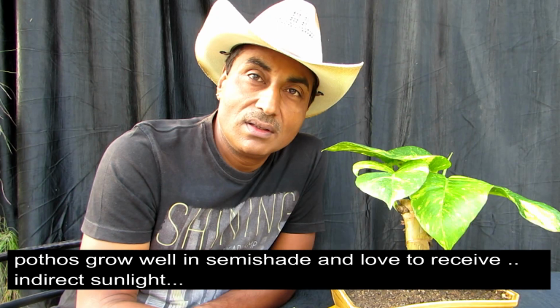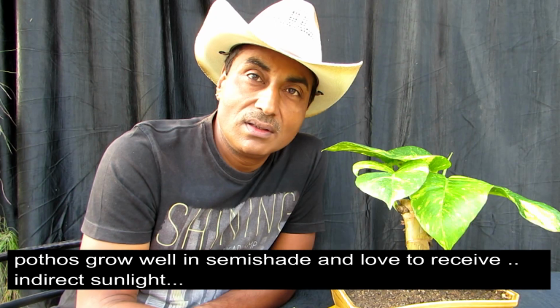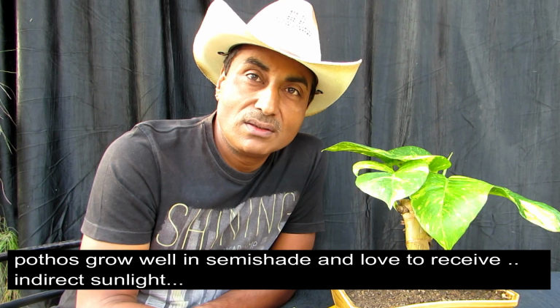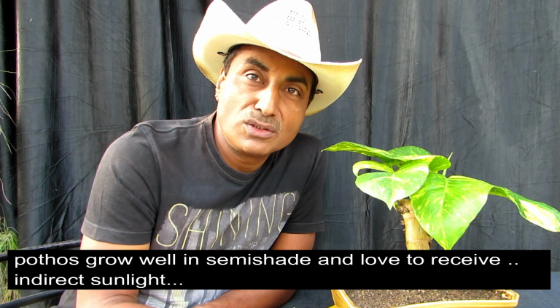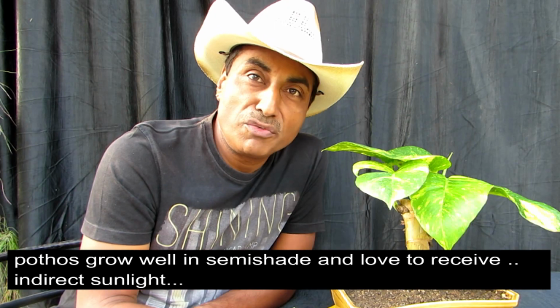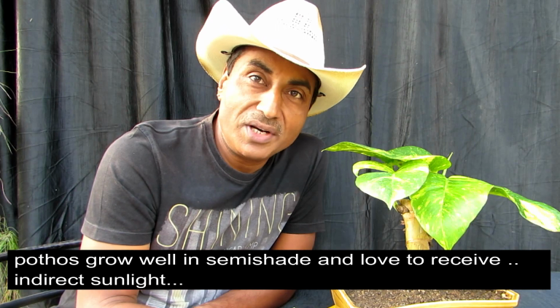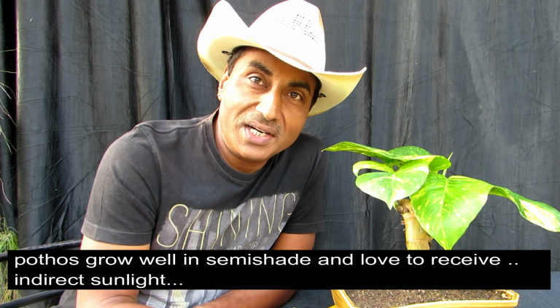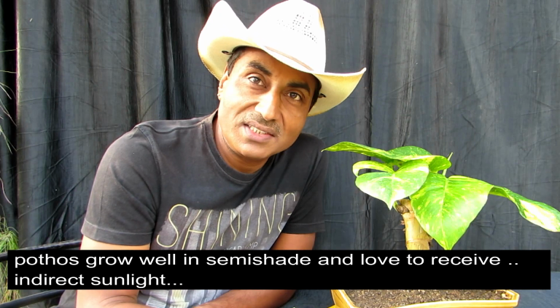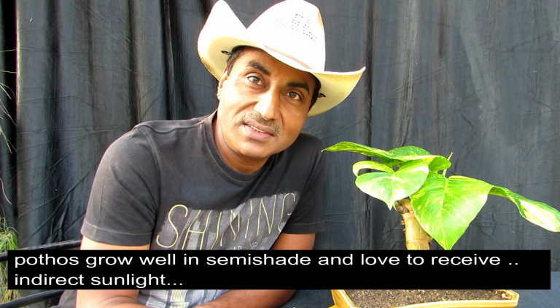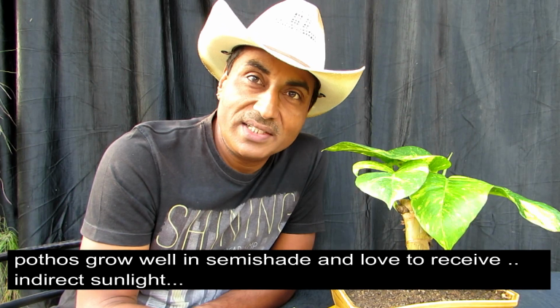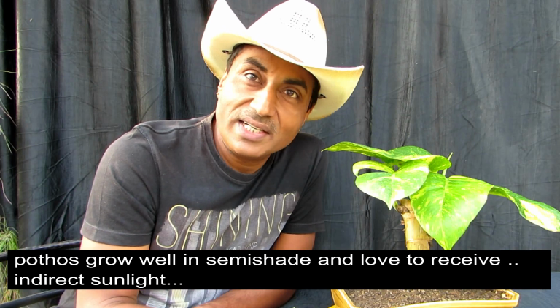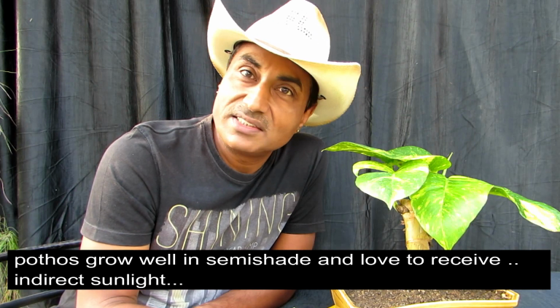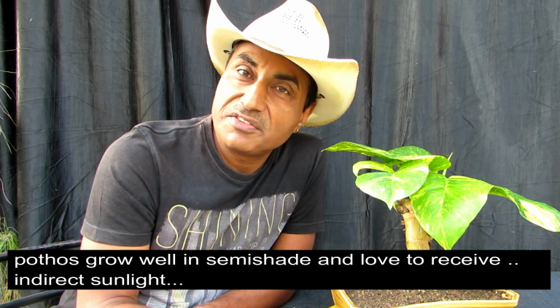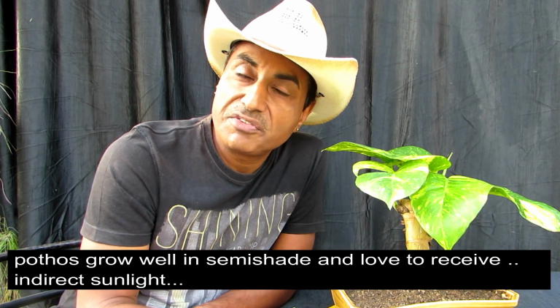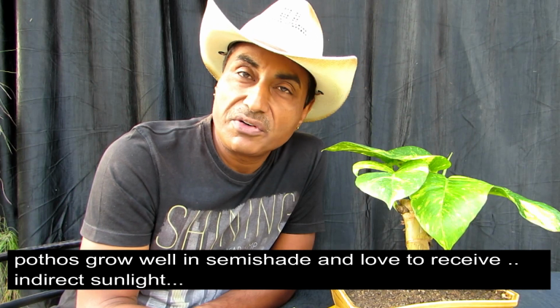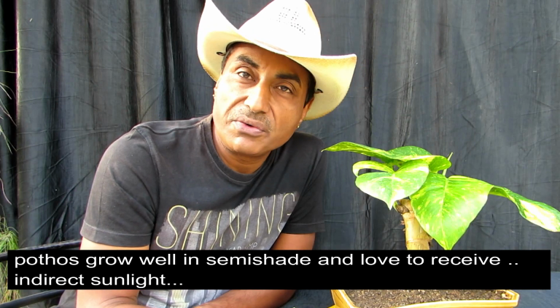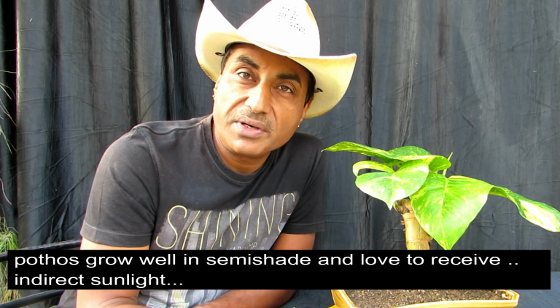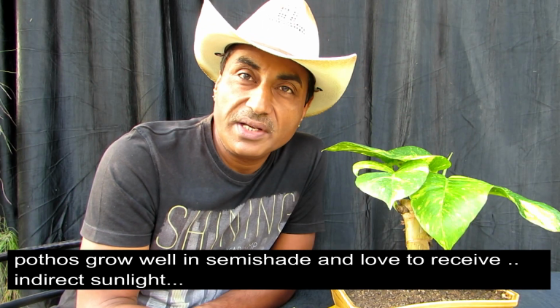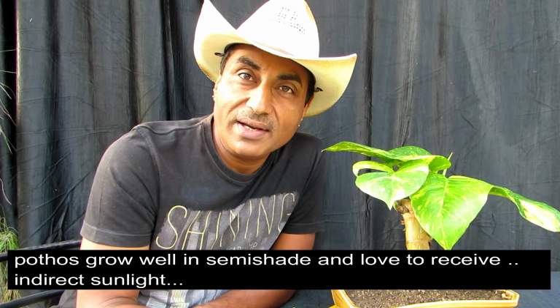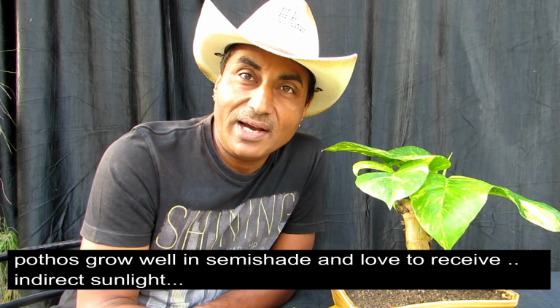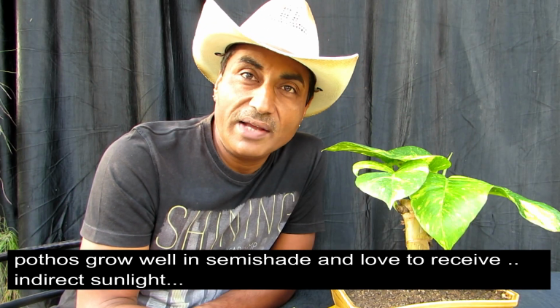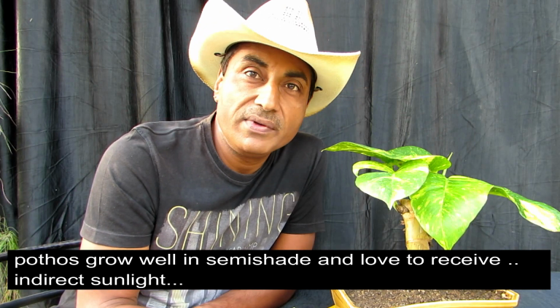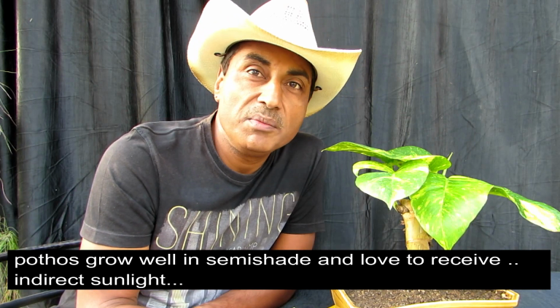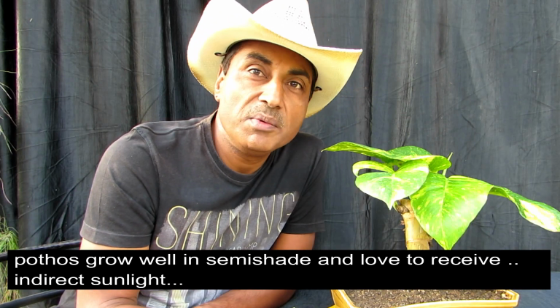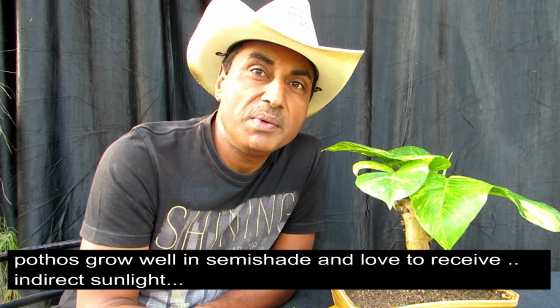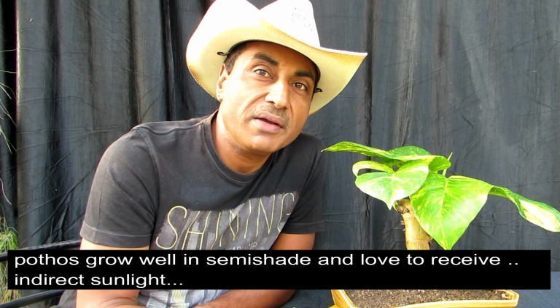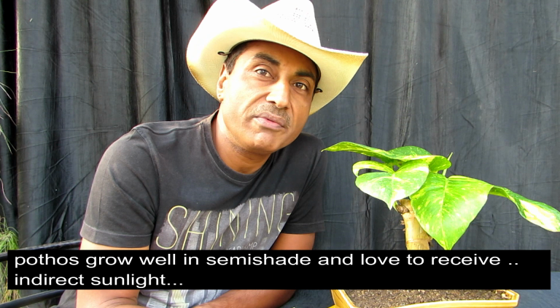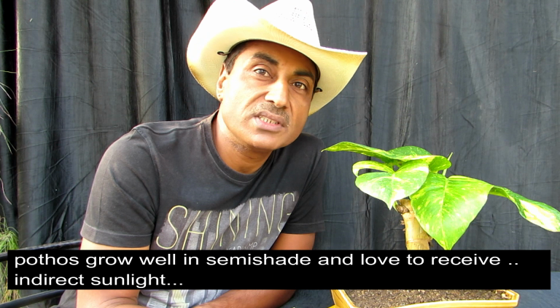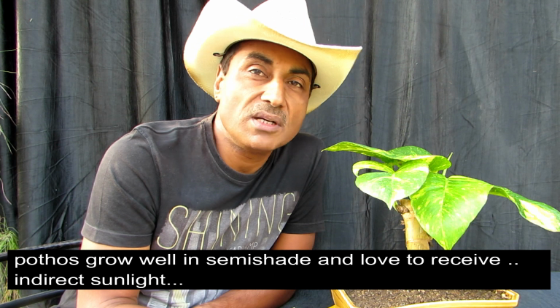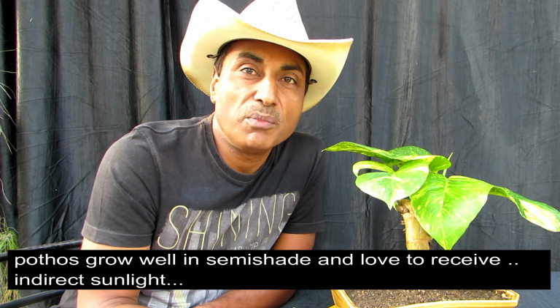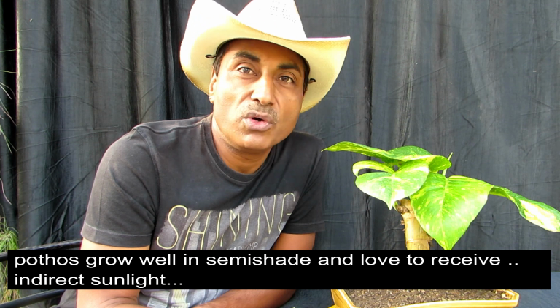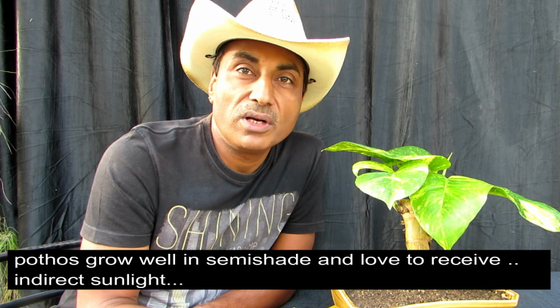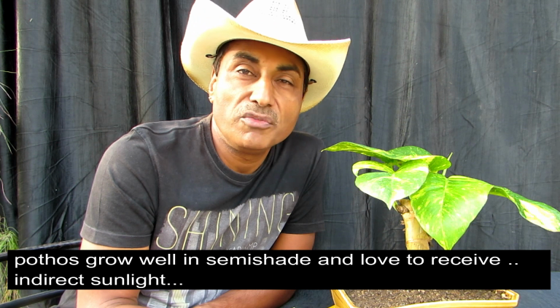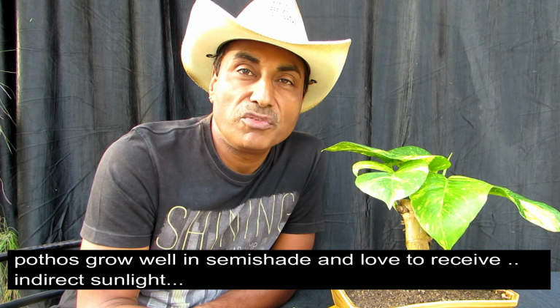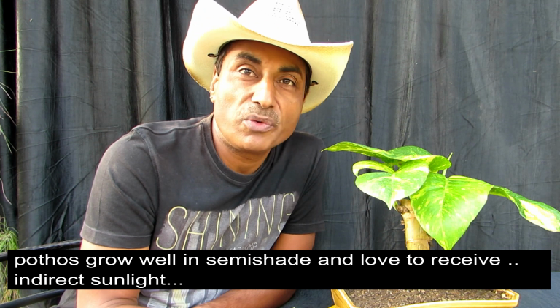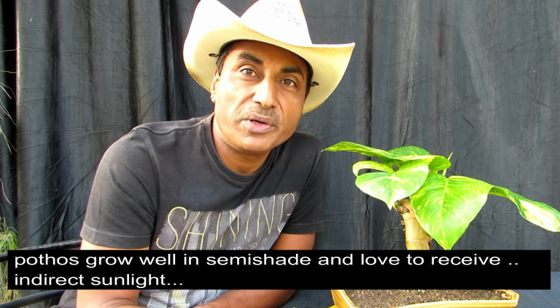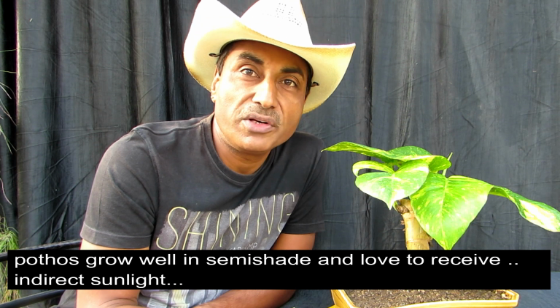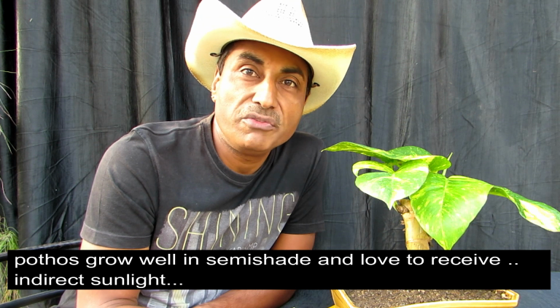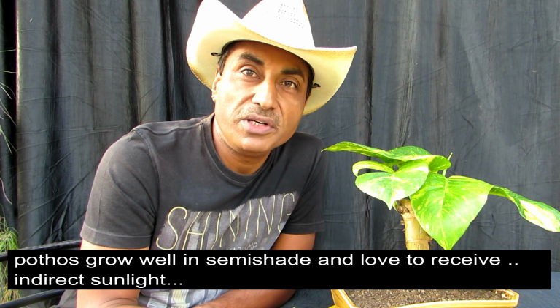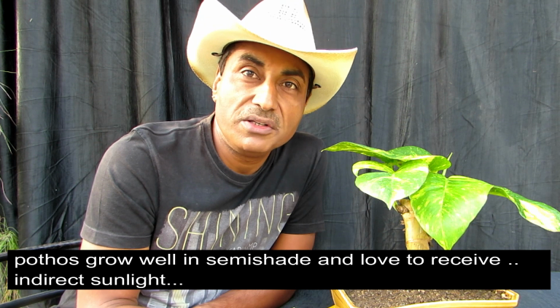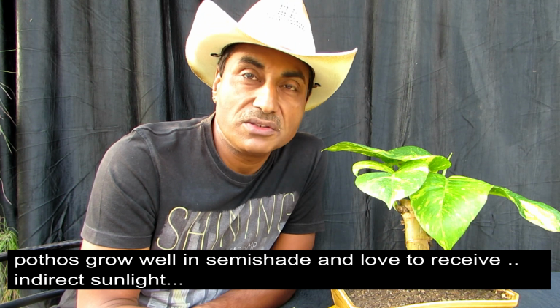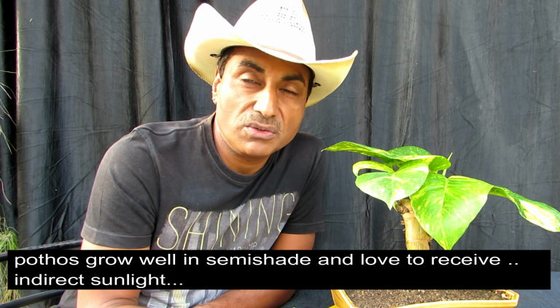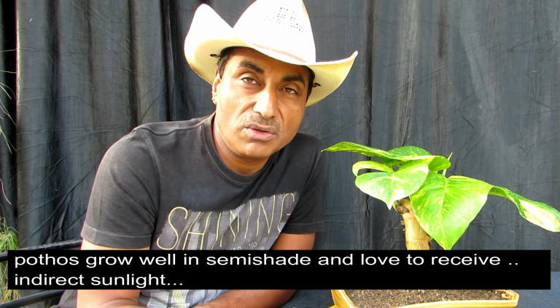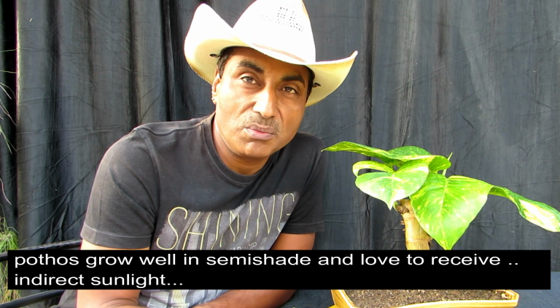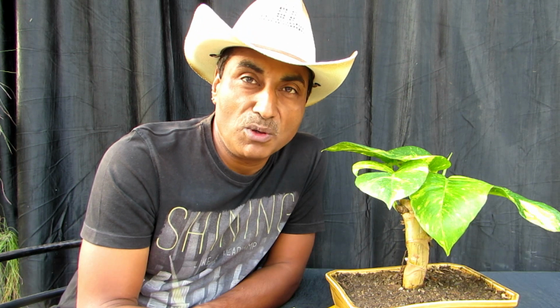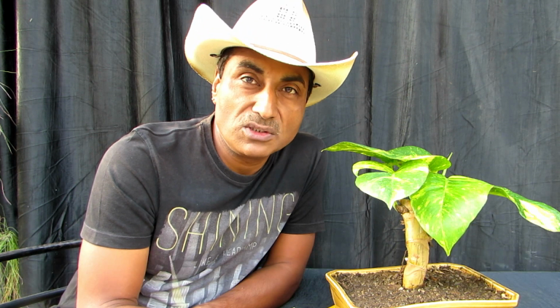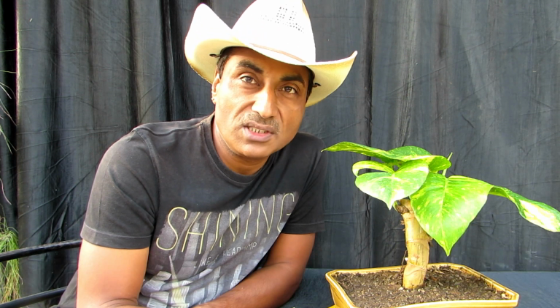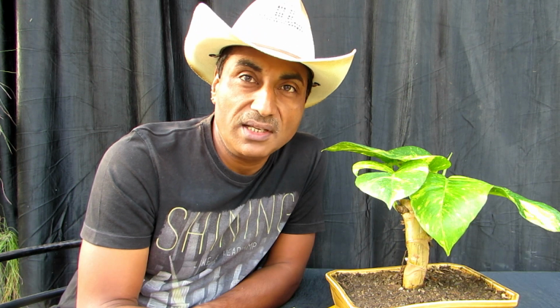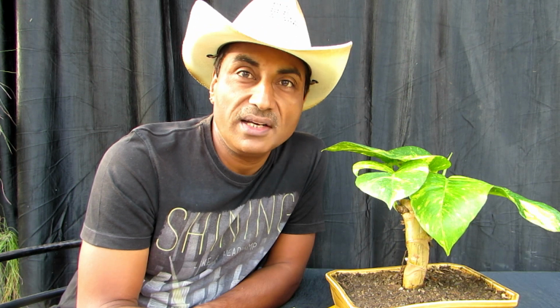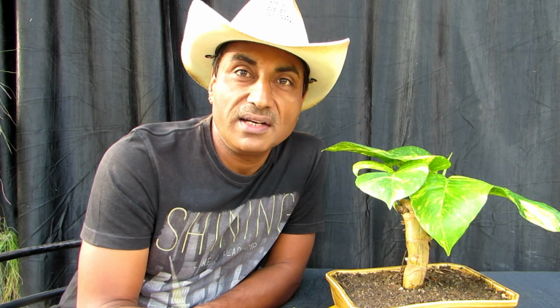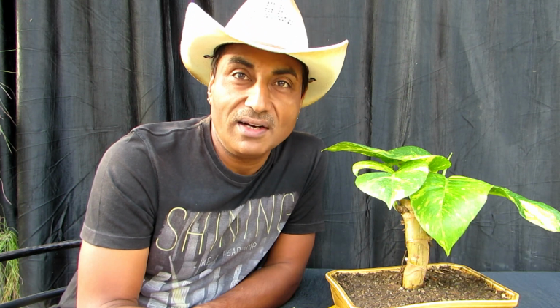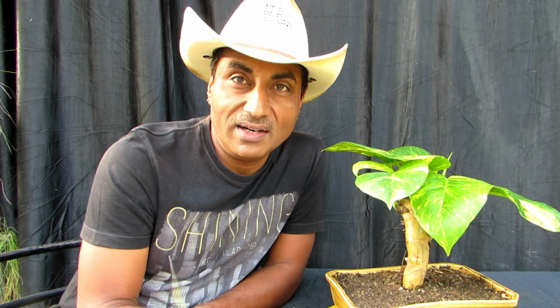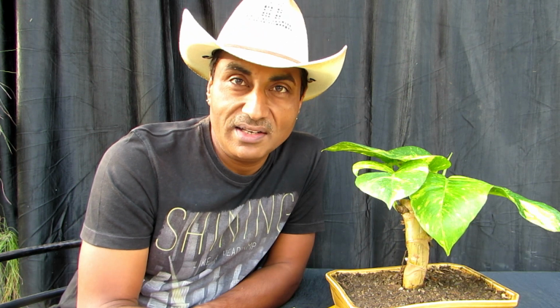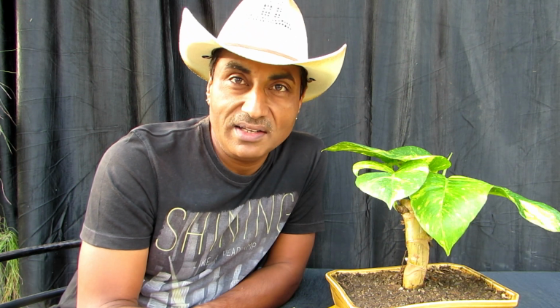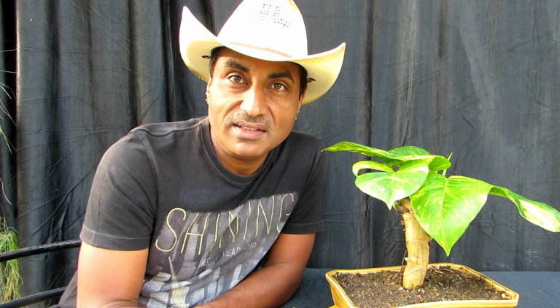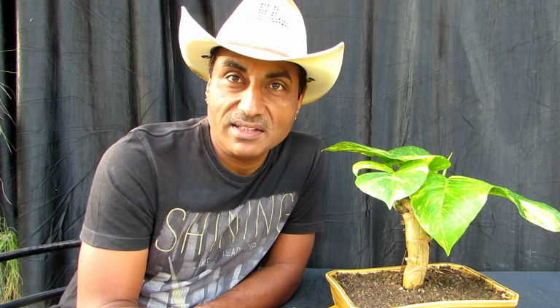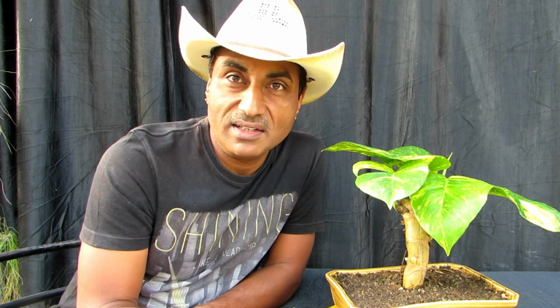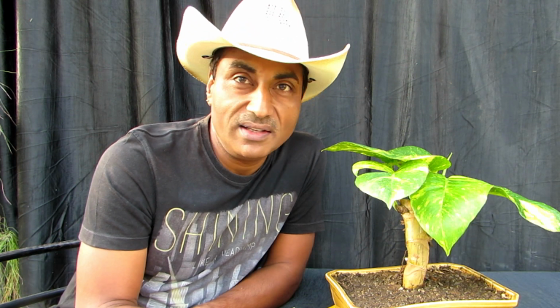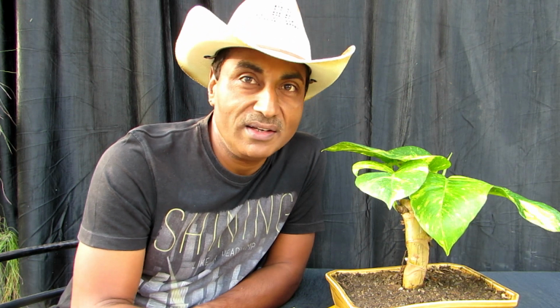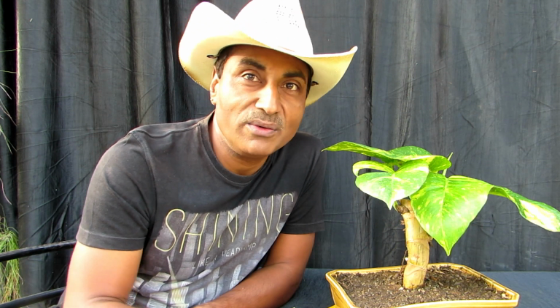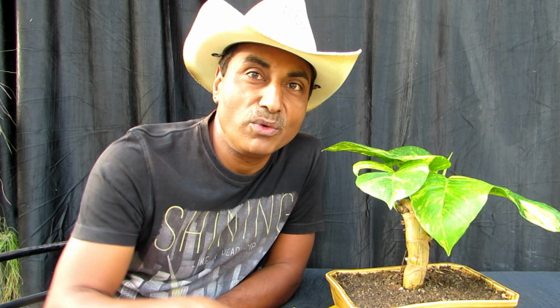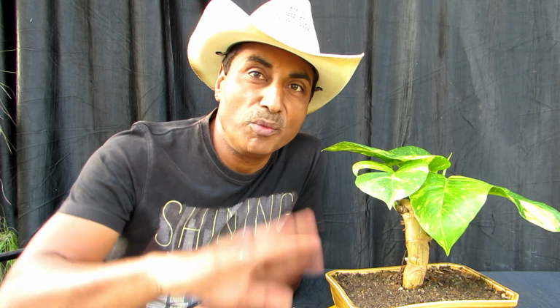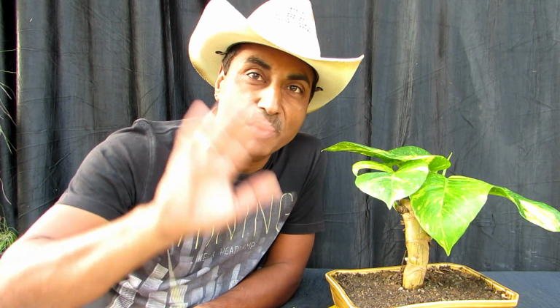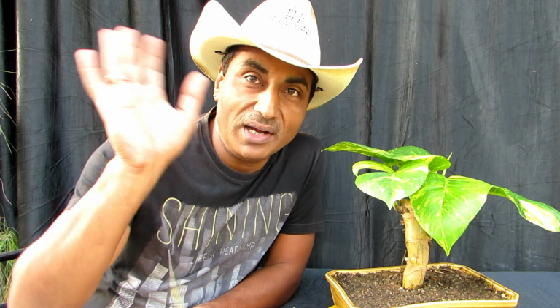So friends, that's it for today. I will be back with some more informative videos on bonsai and gardening. Till then, goodbye!